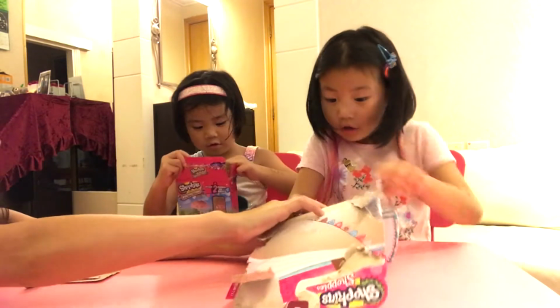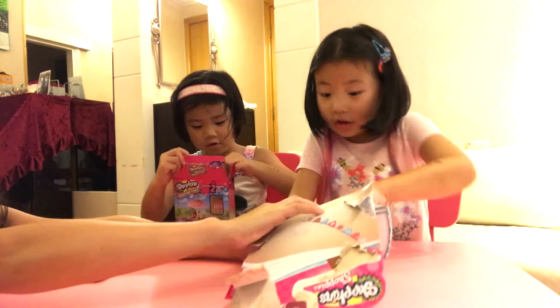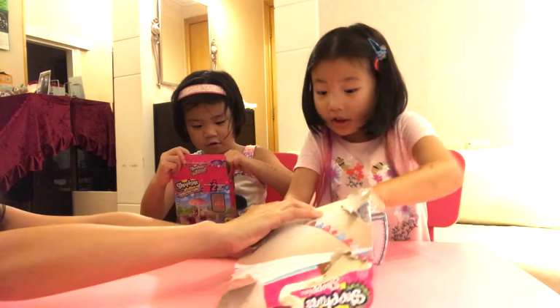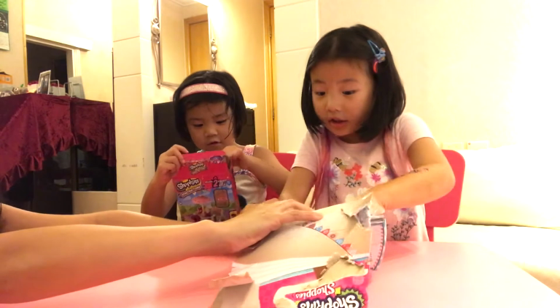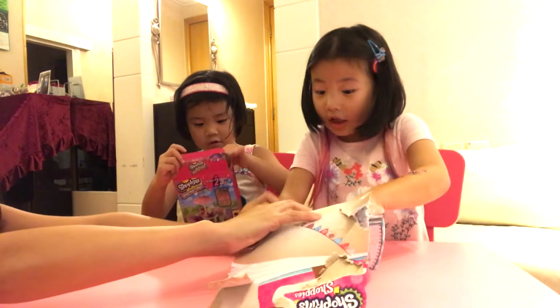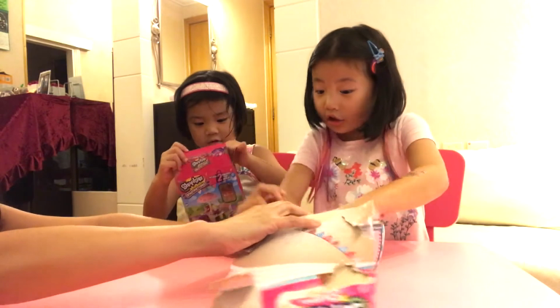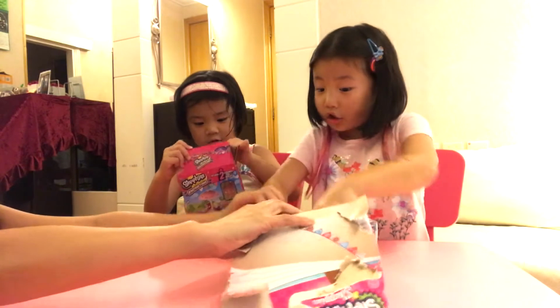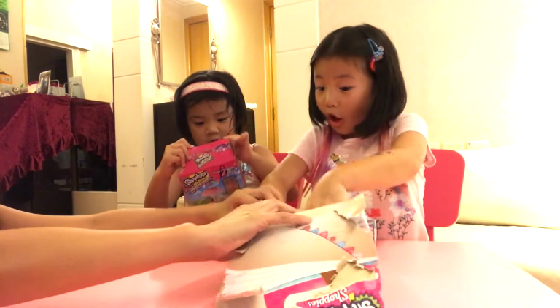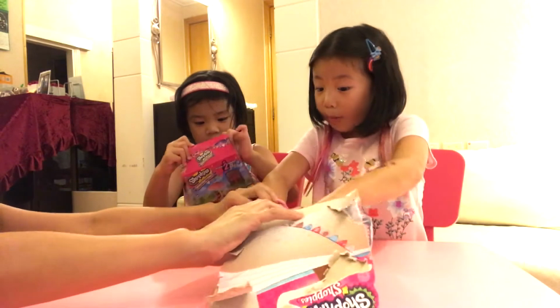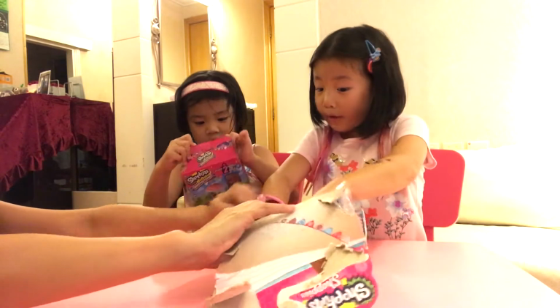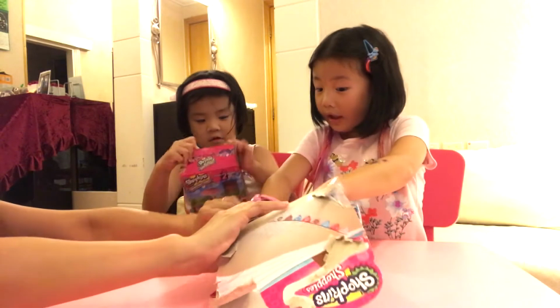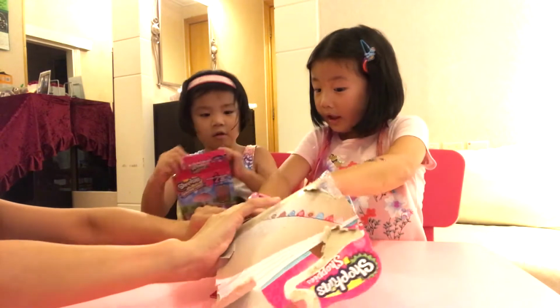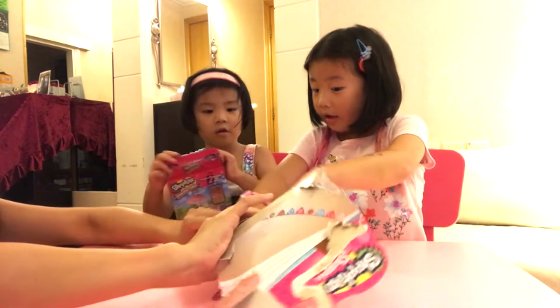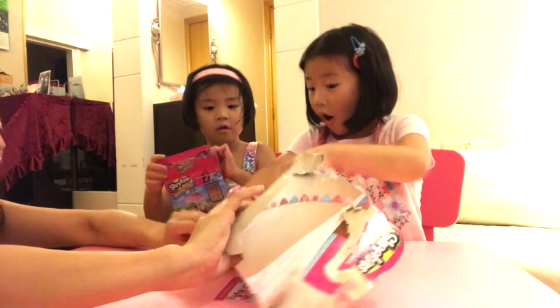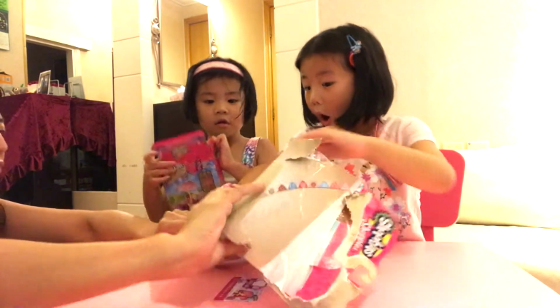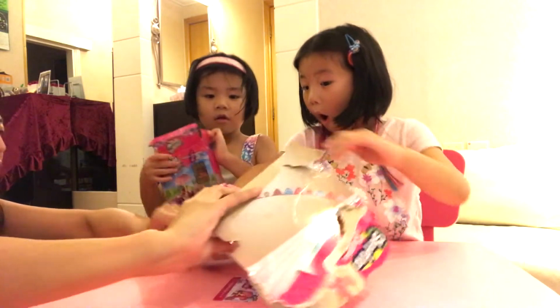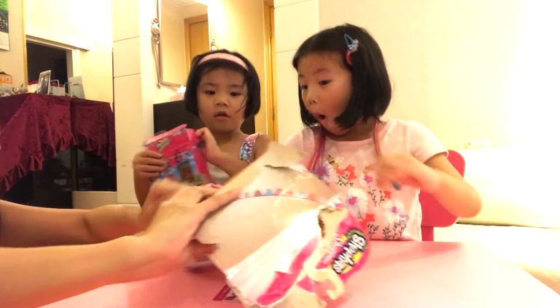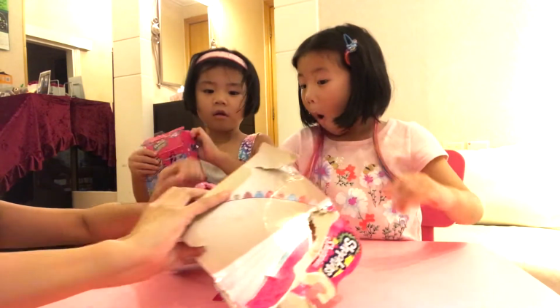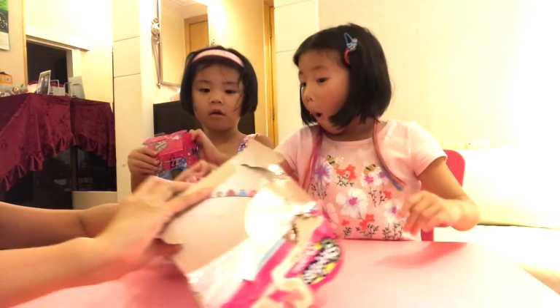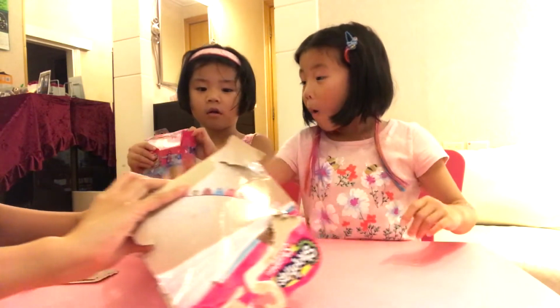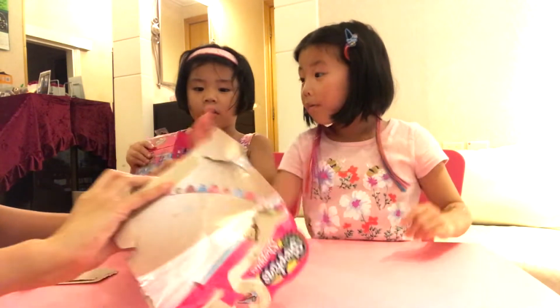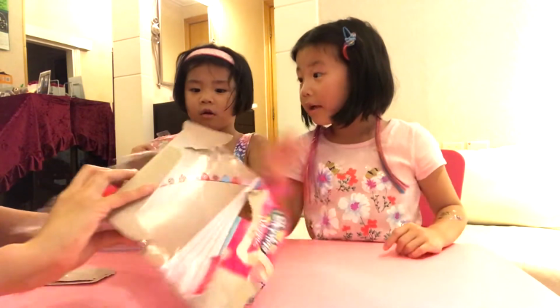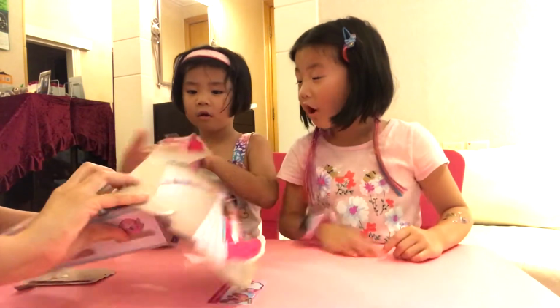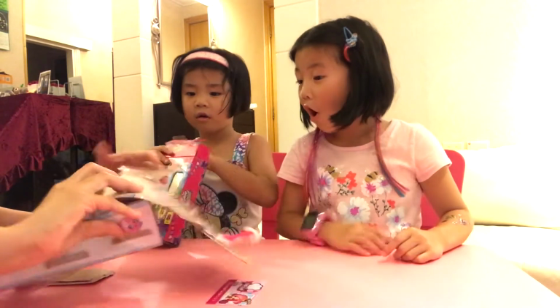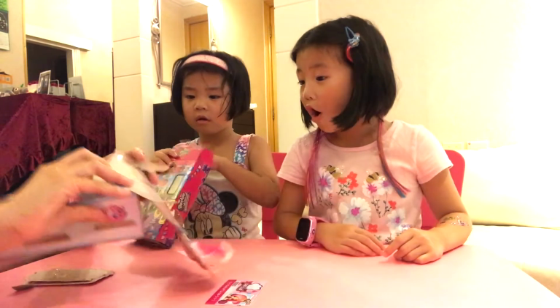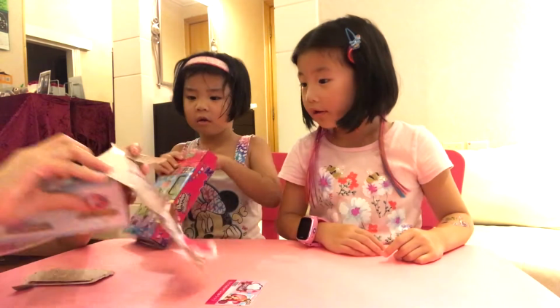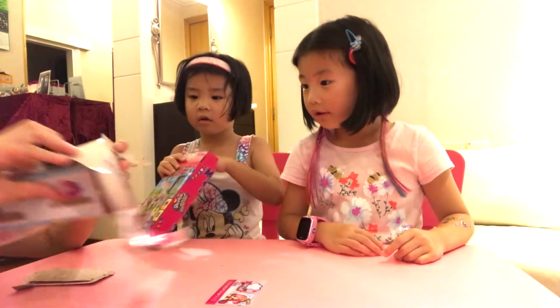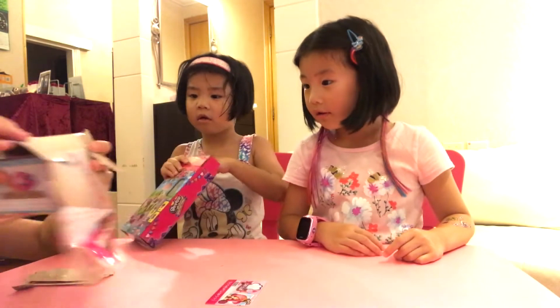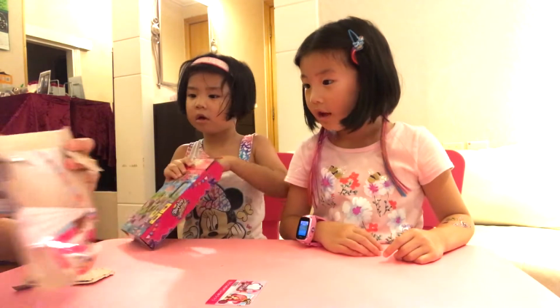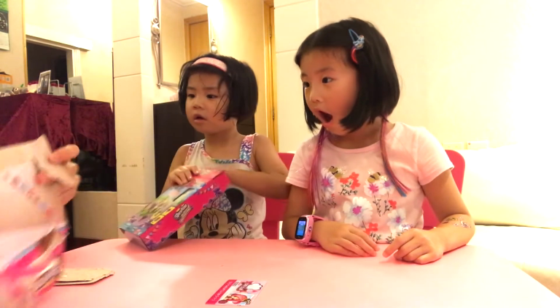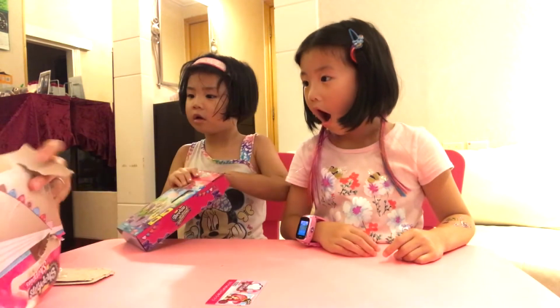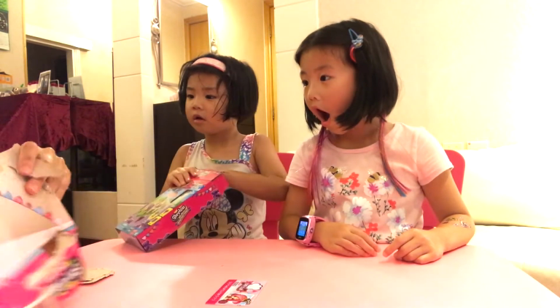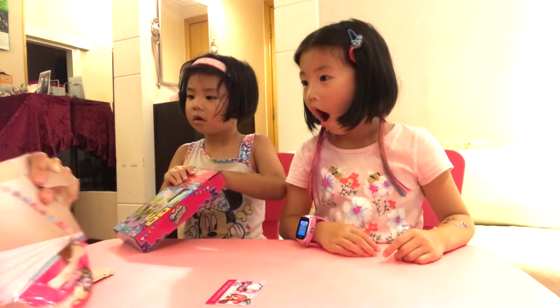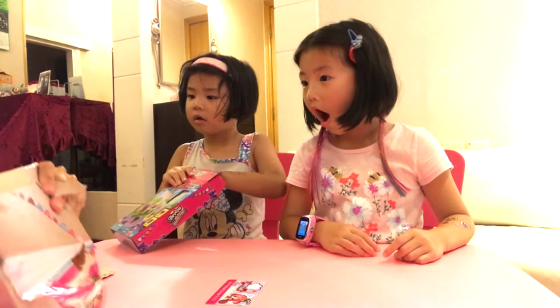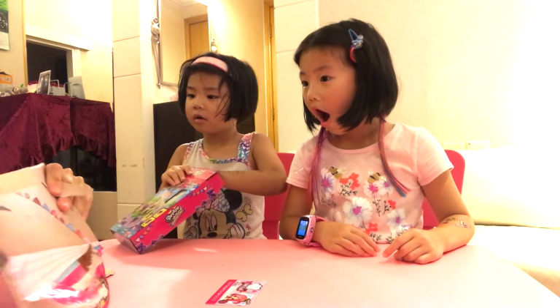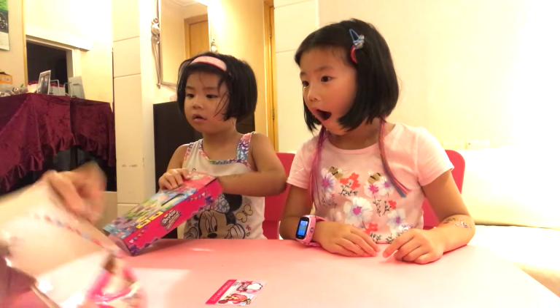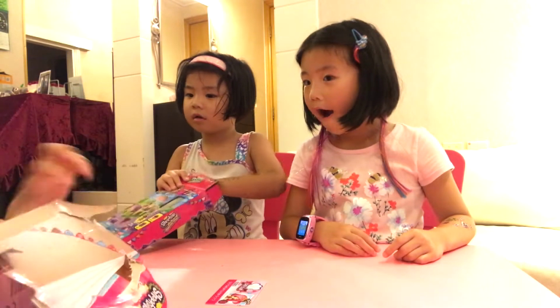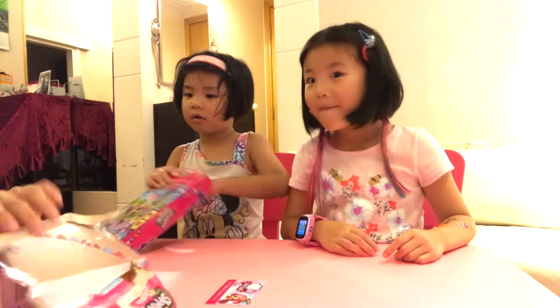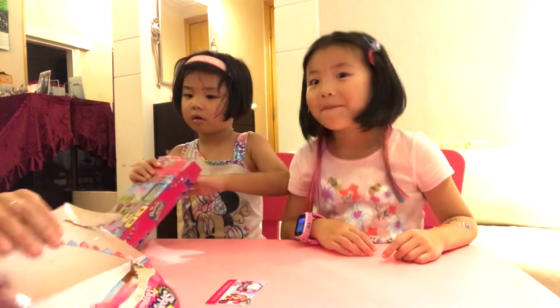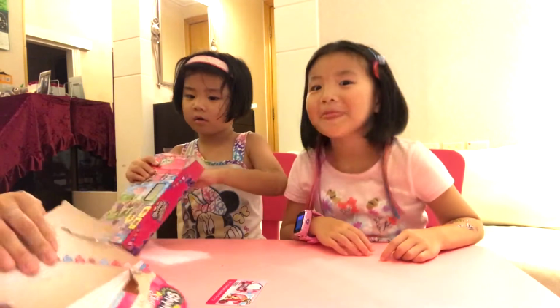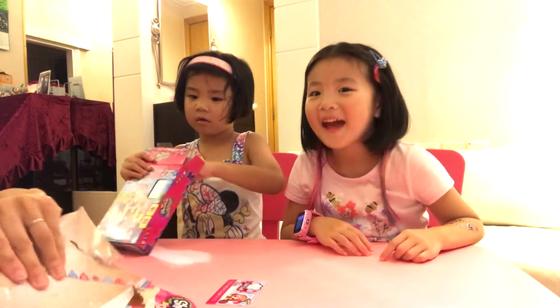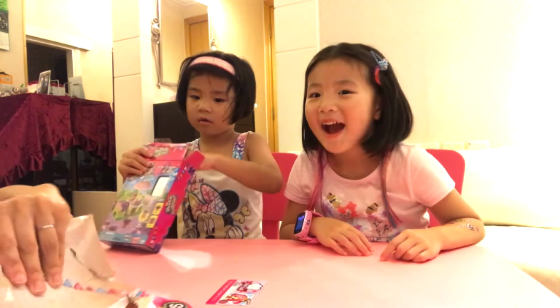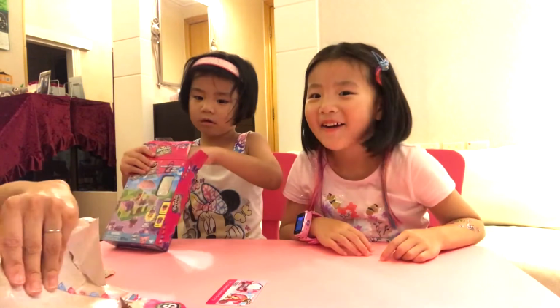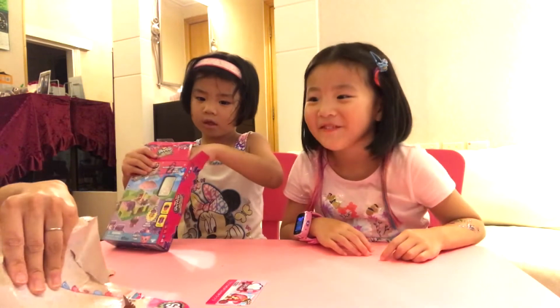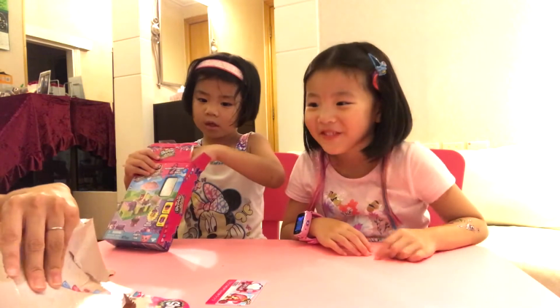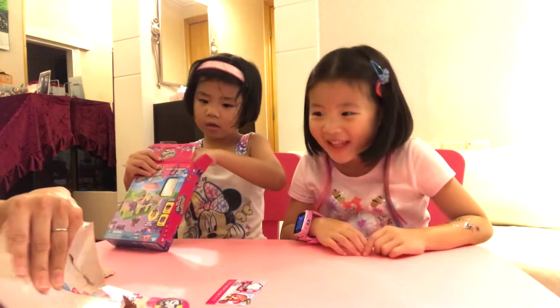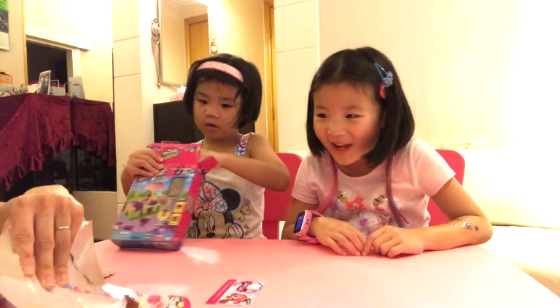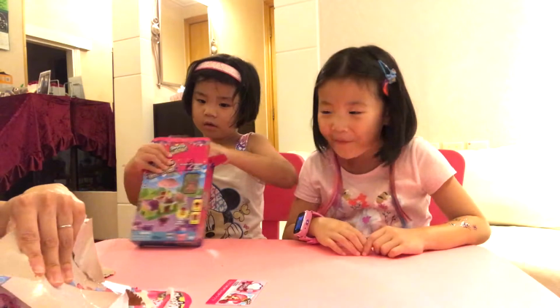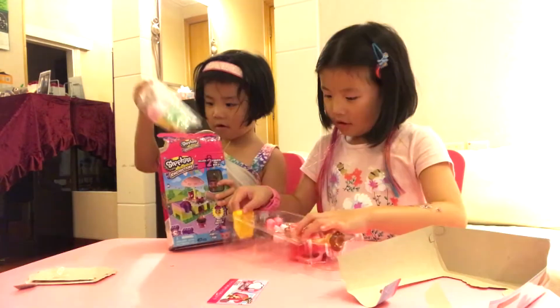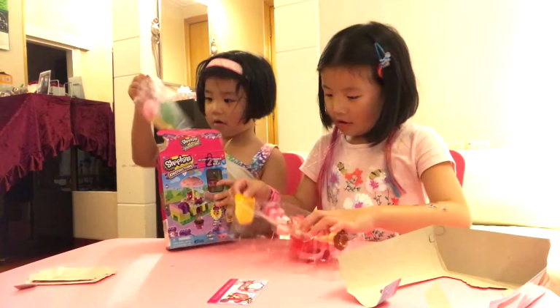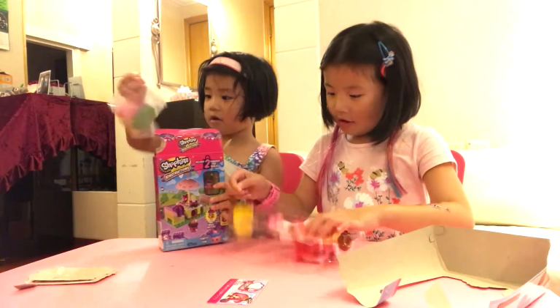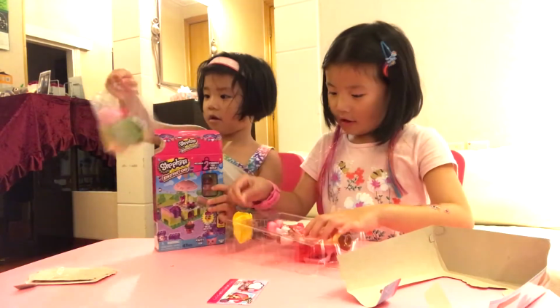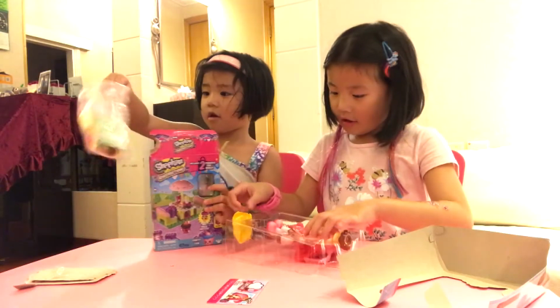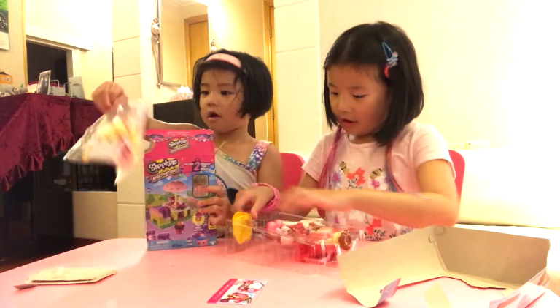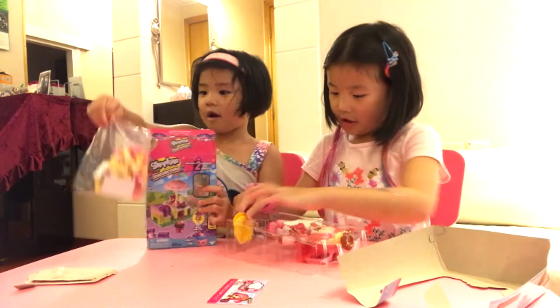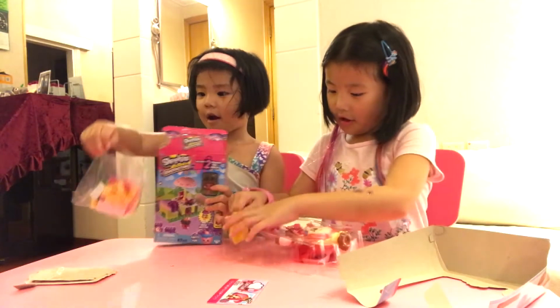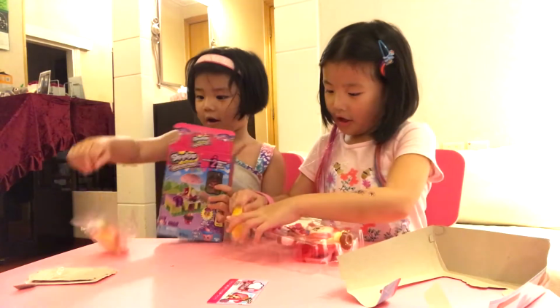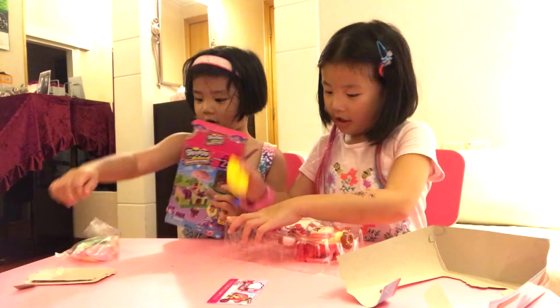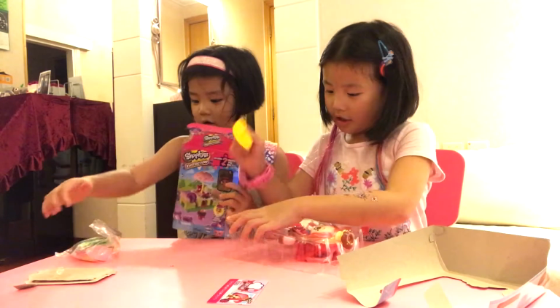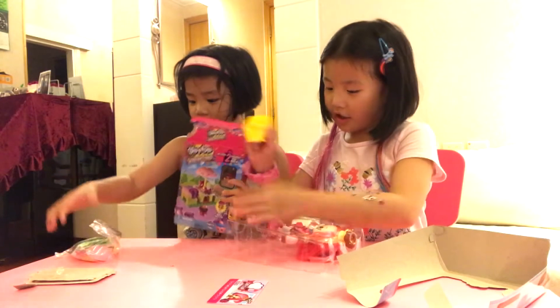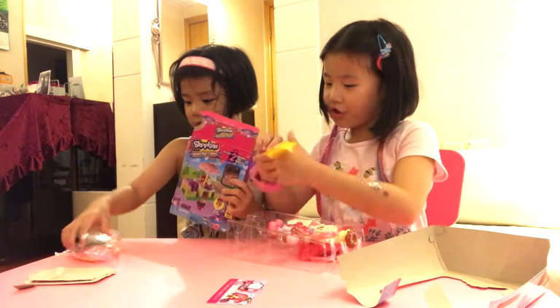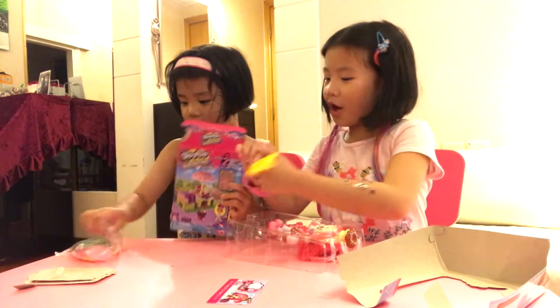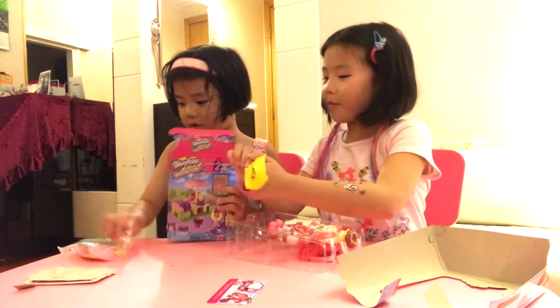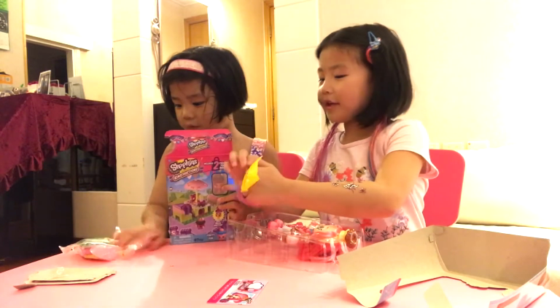There's no Shopkins! Oh, it's hiding in the bottom, huh? I got the Shopkins!